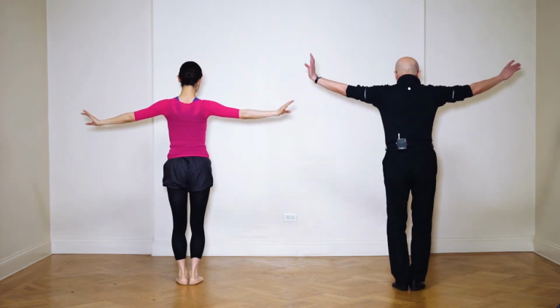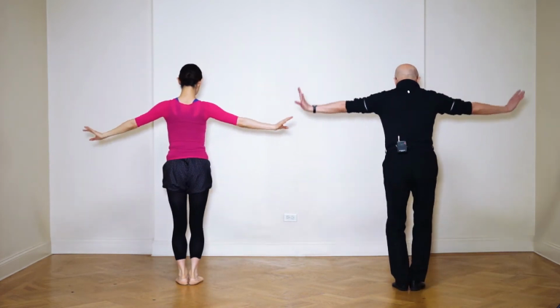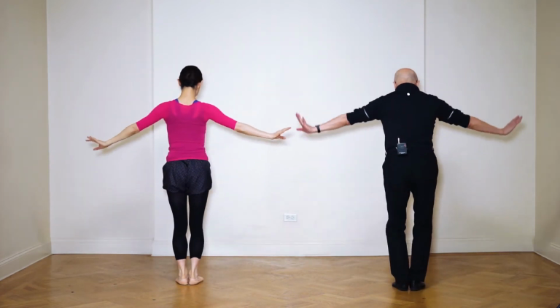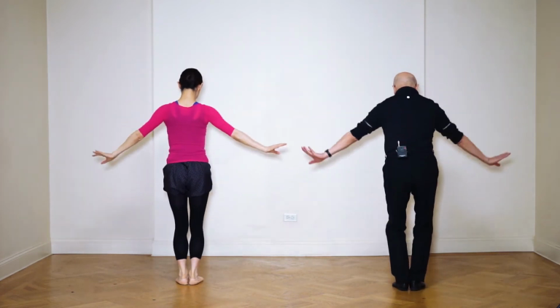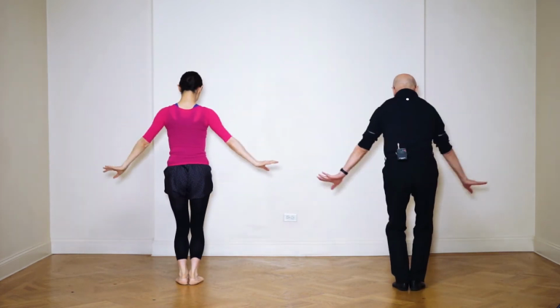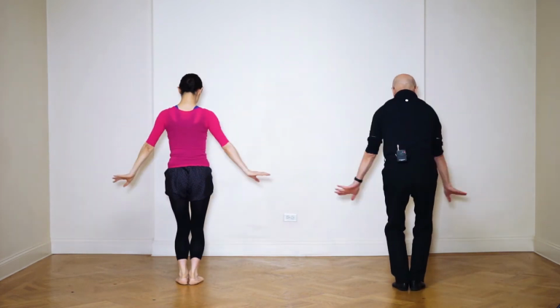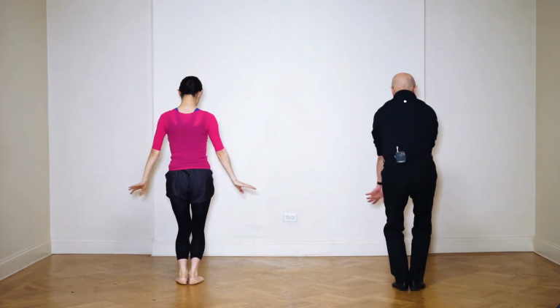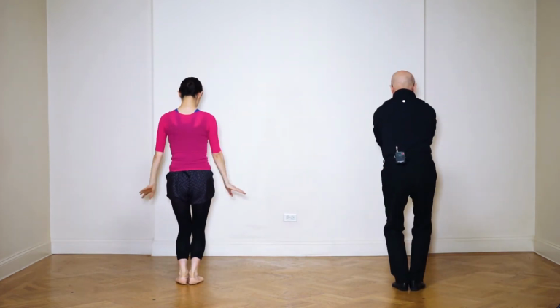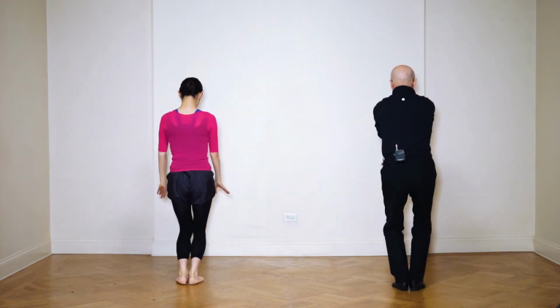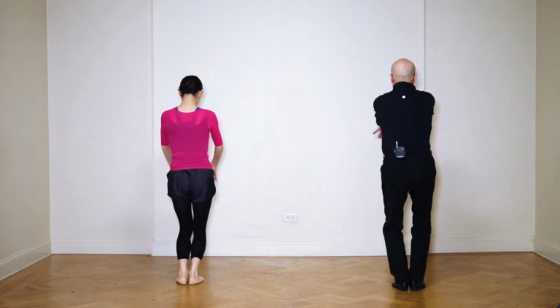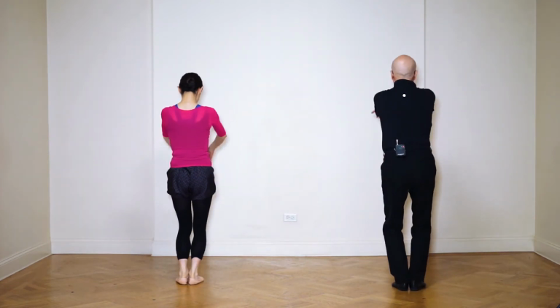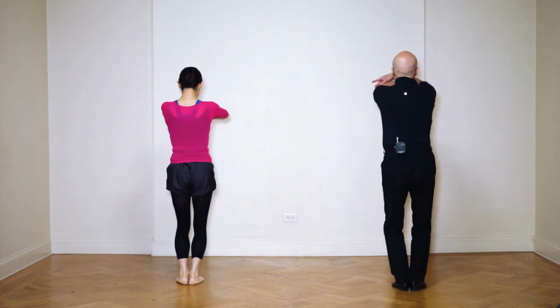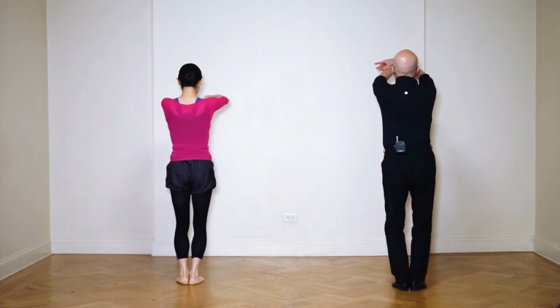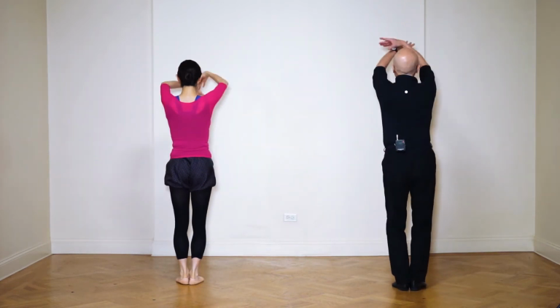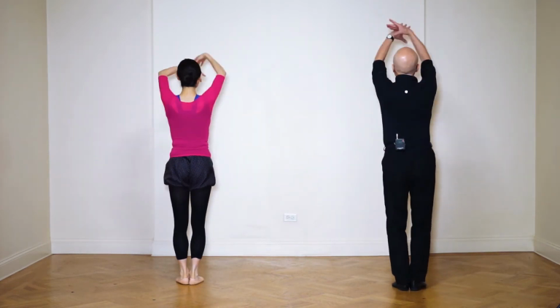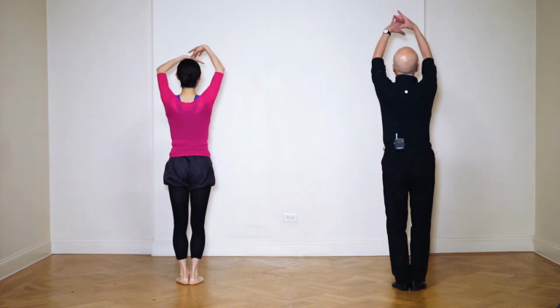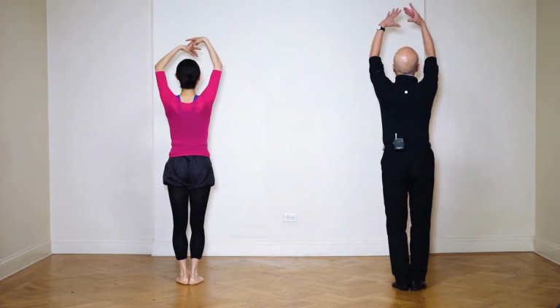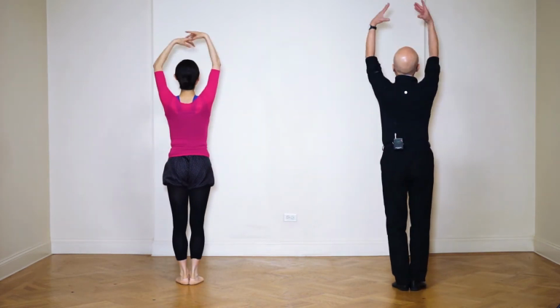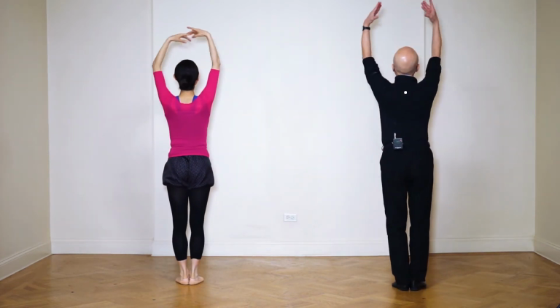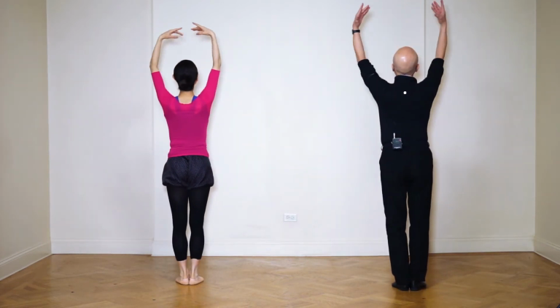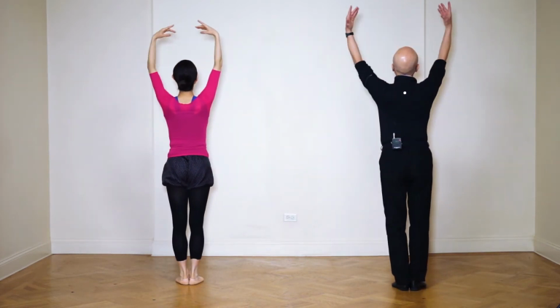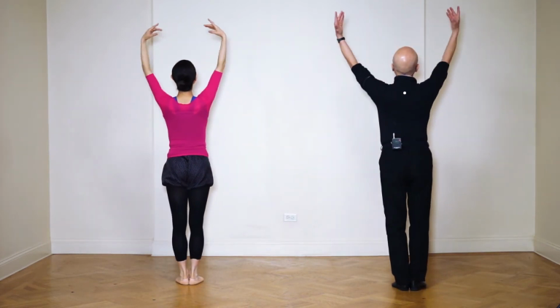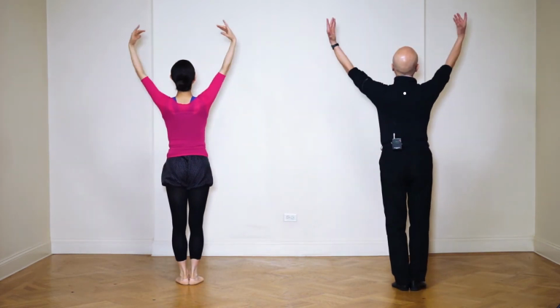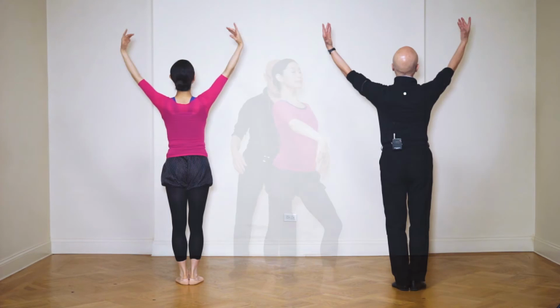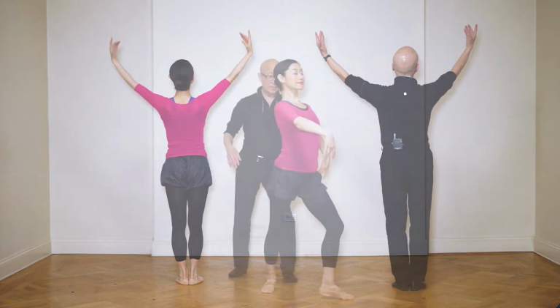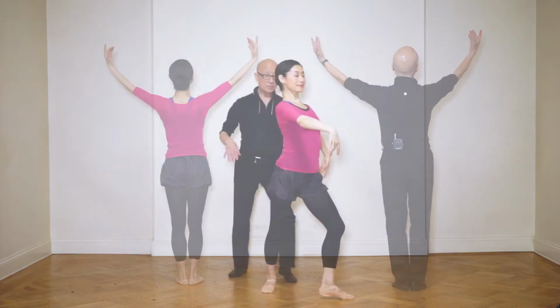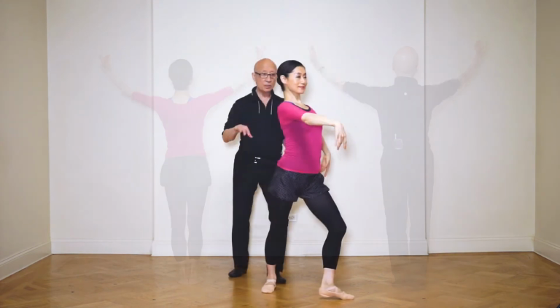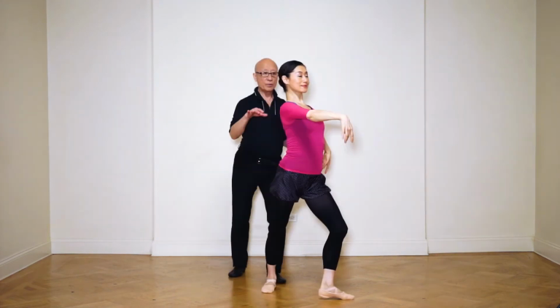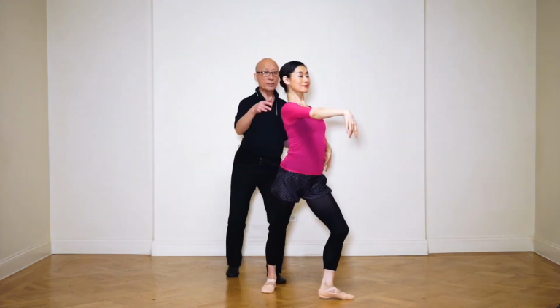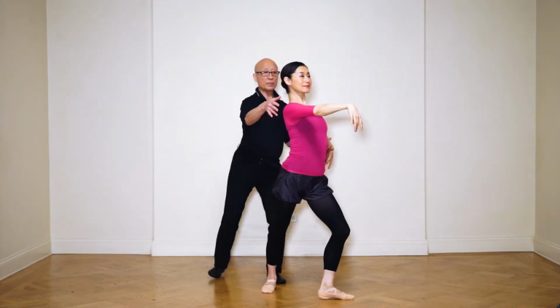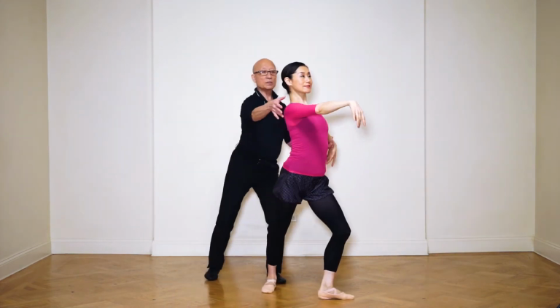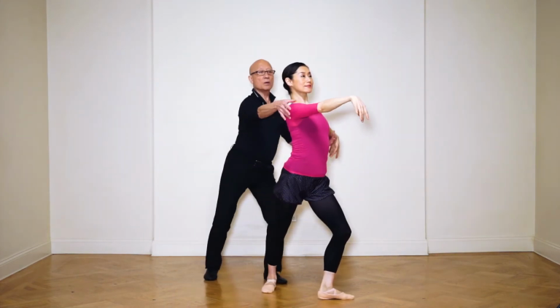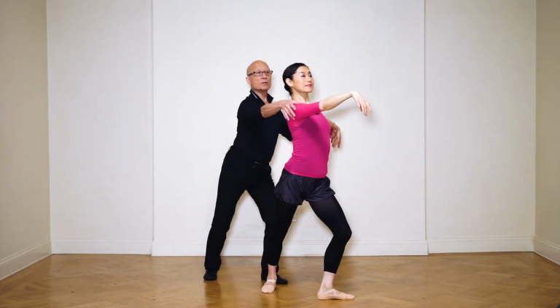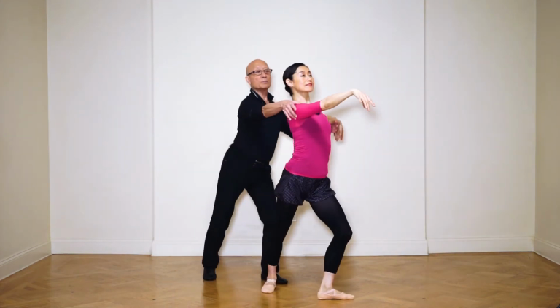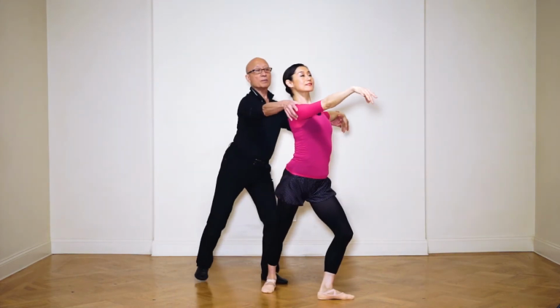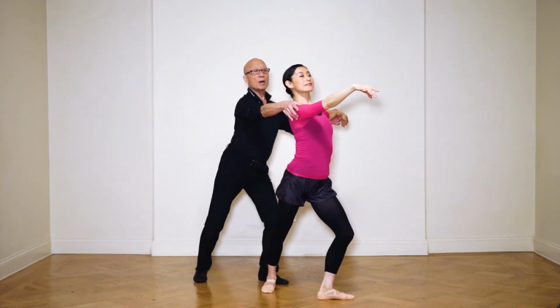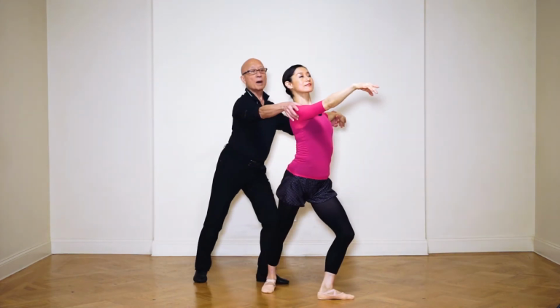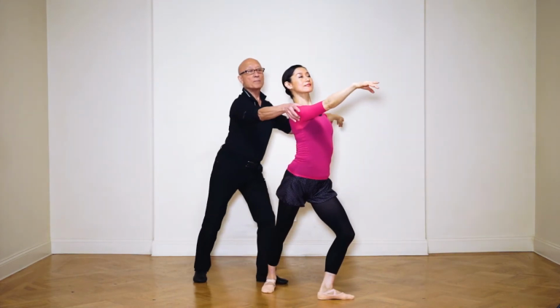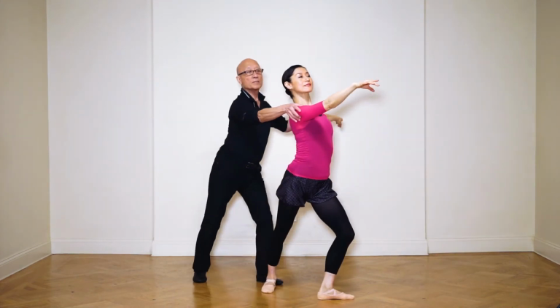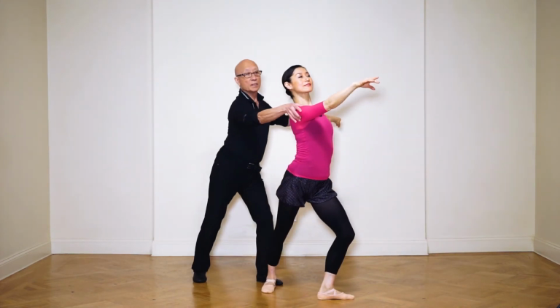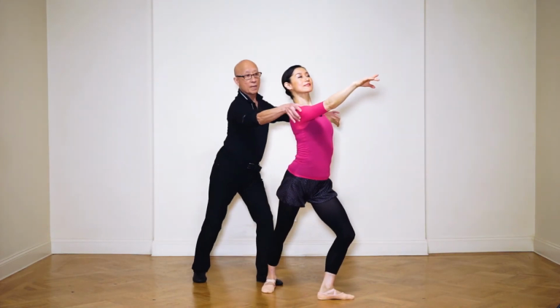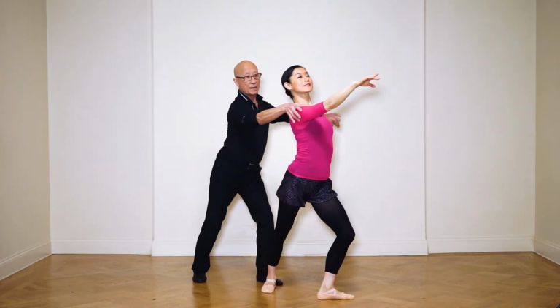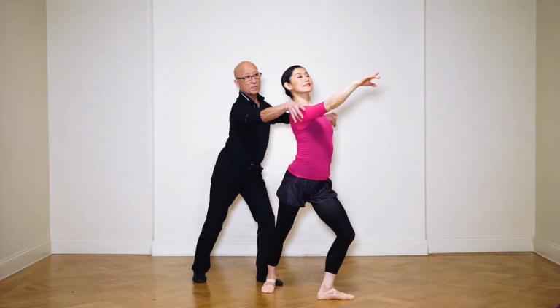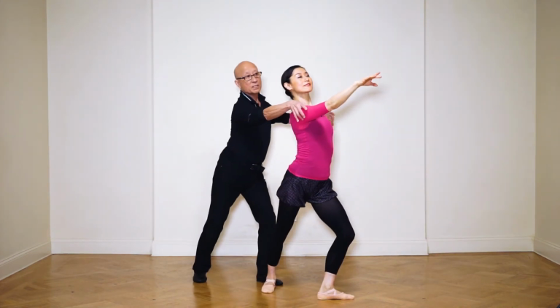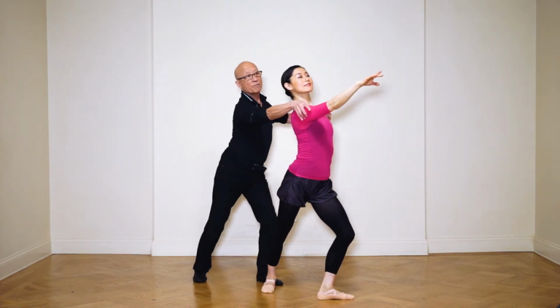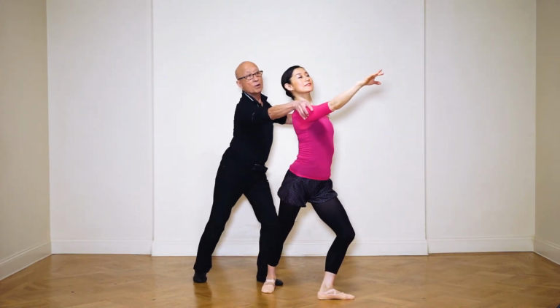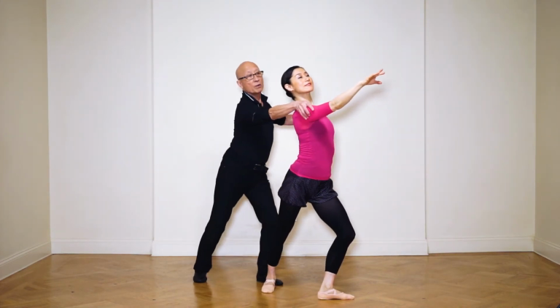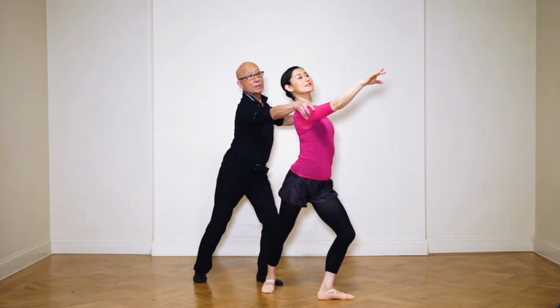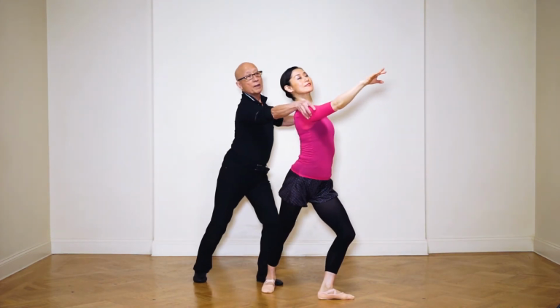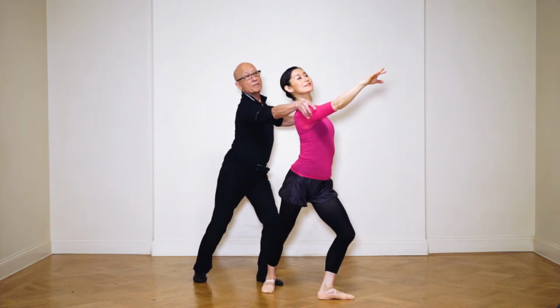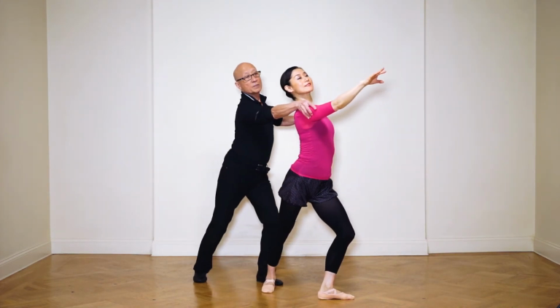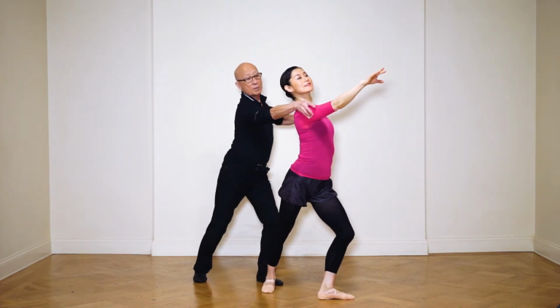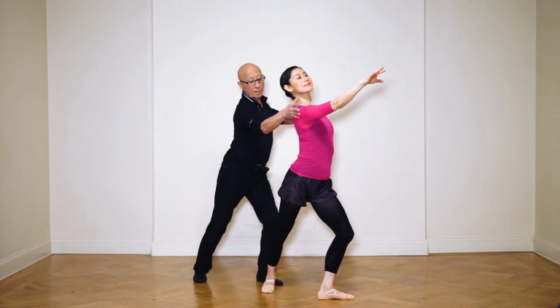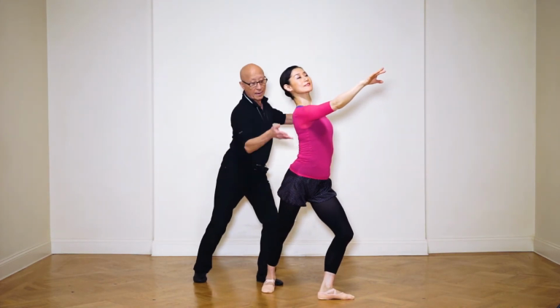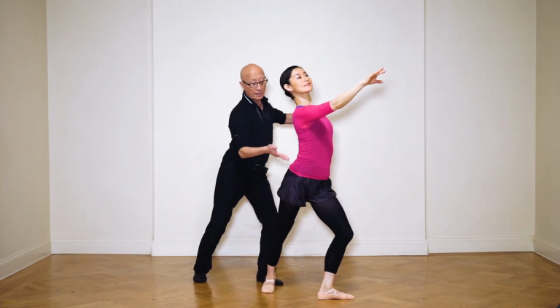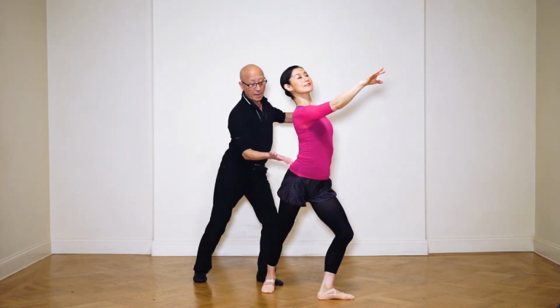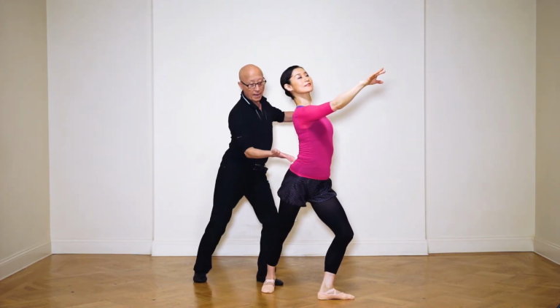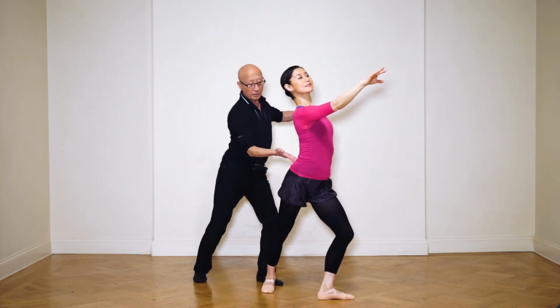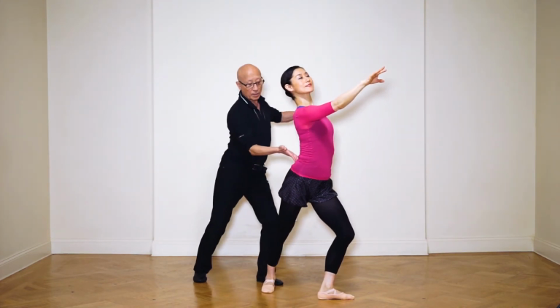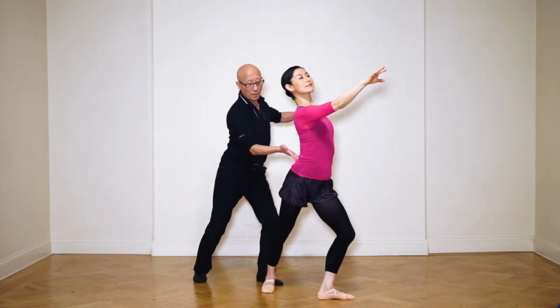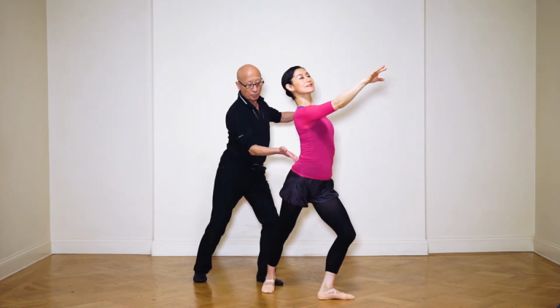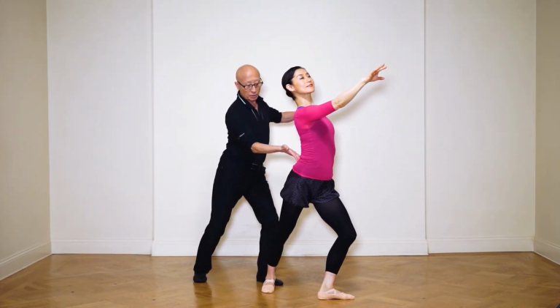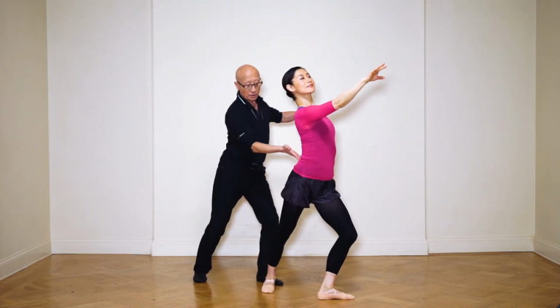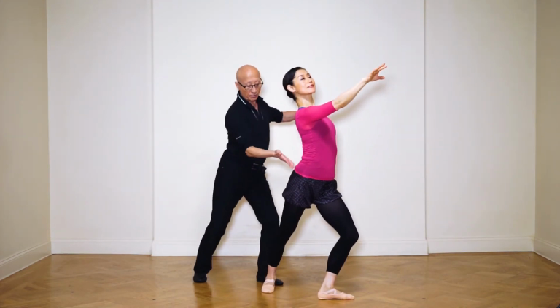And make a full port de bras, so you're reaching. All you remember: opposite — this forward and this one back. And try to push this.